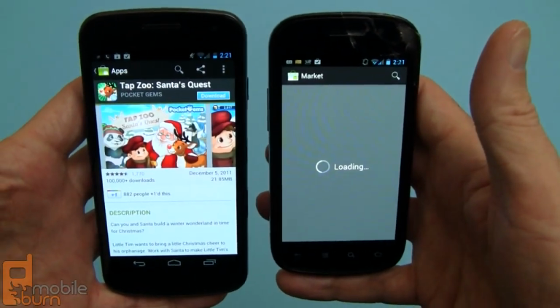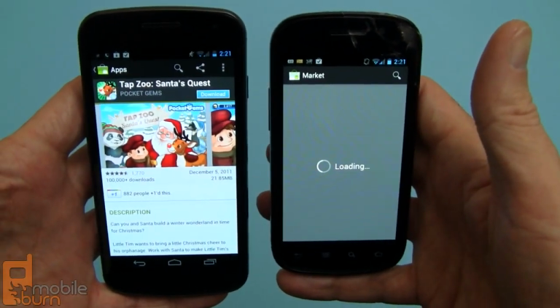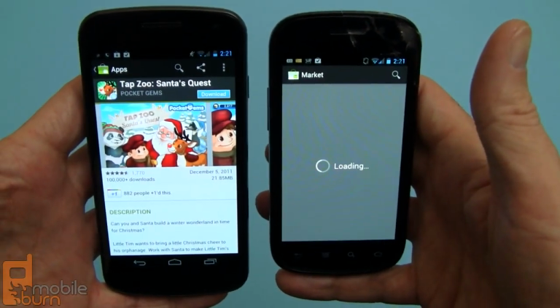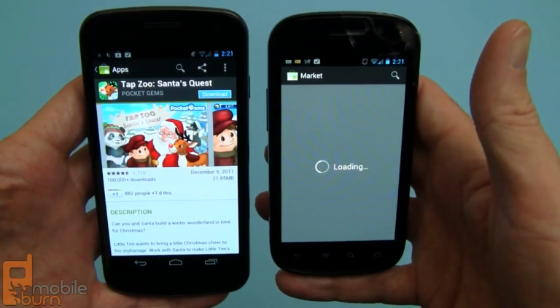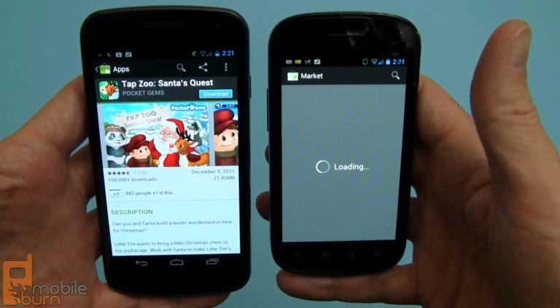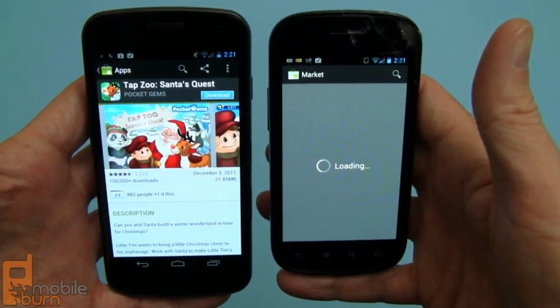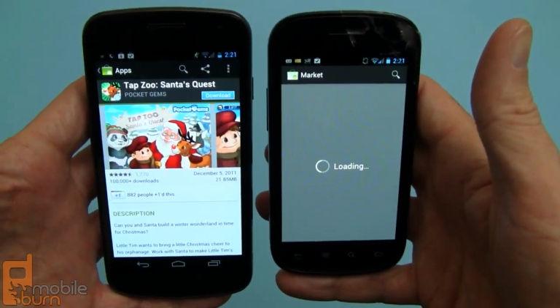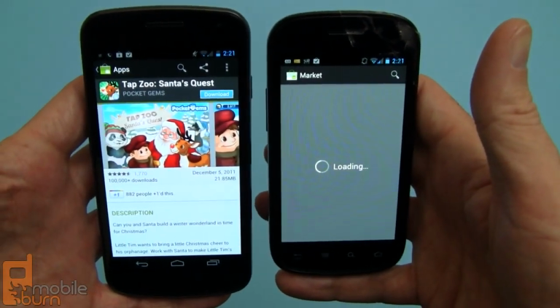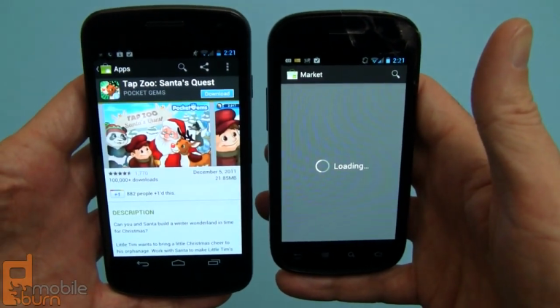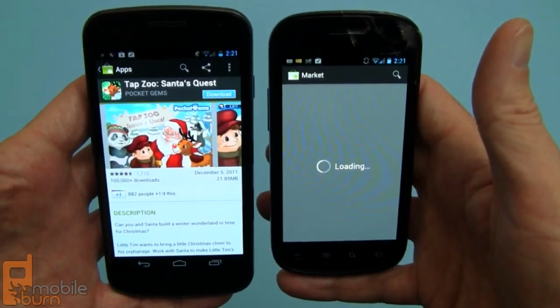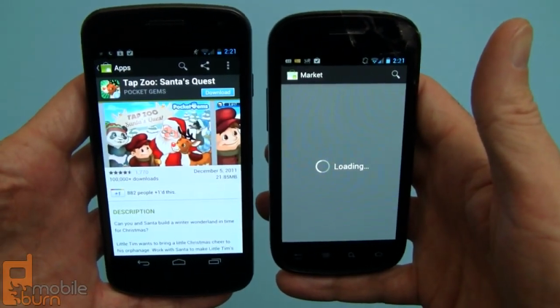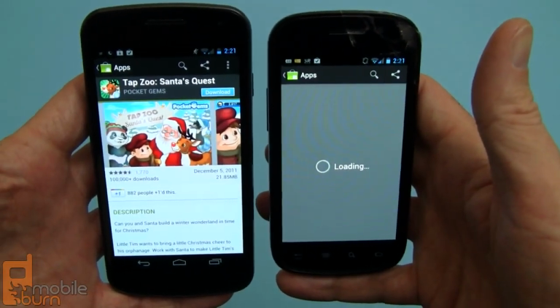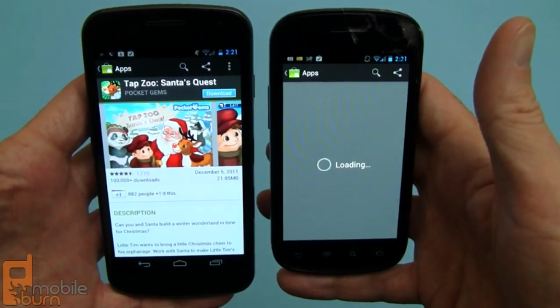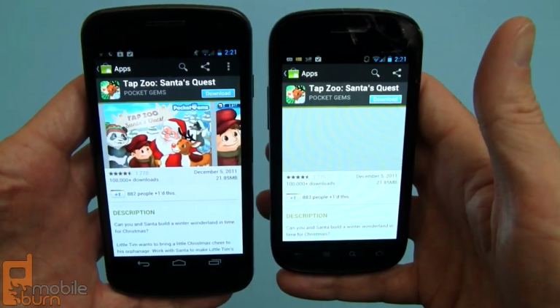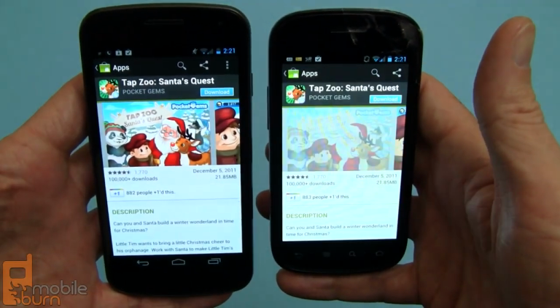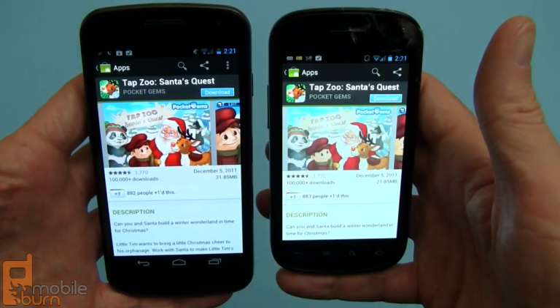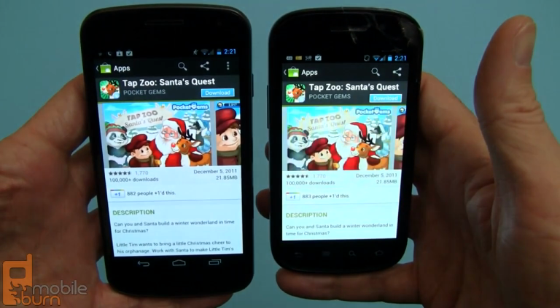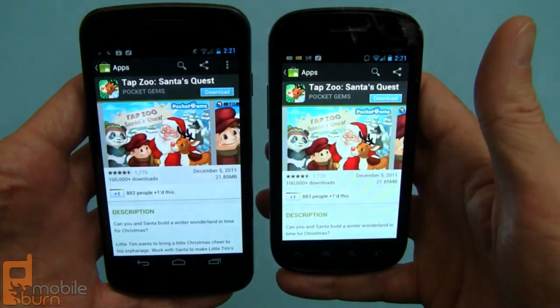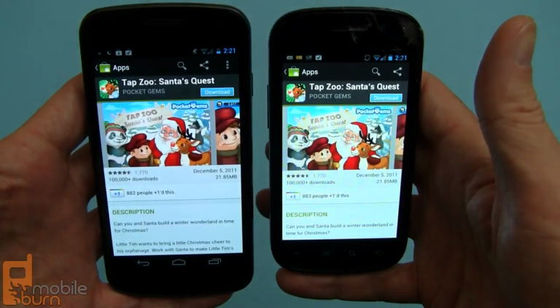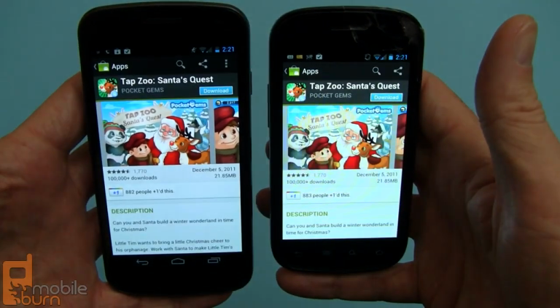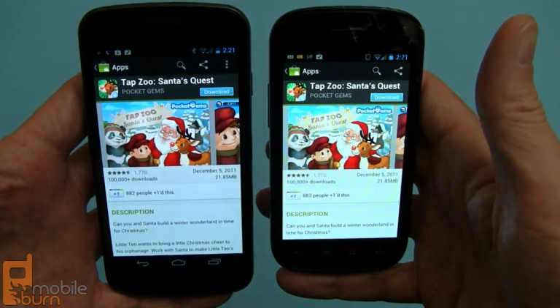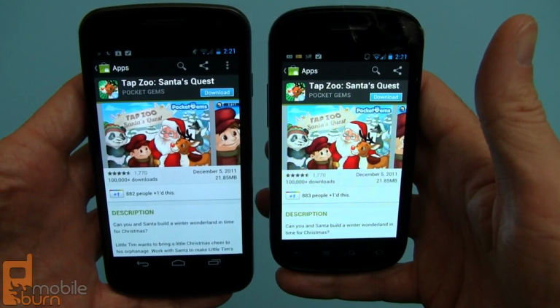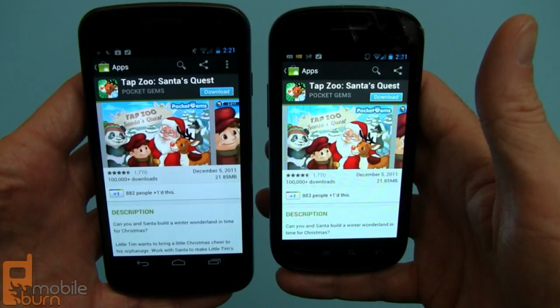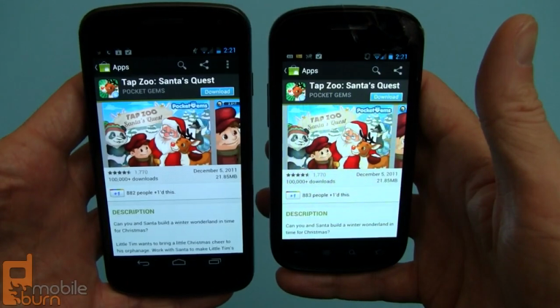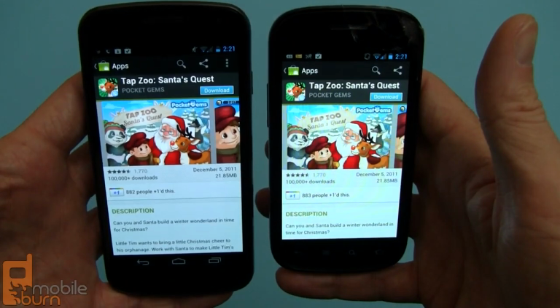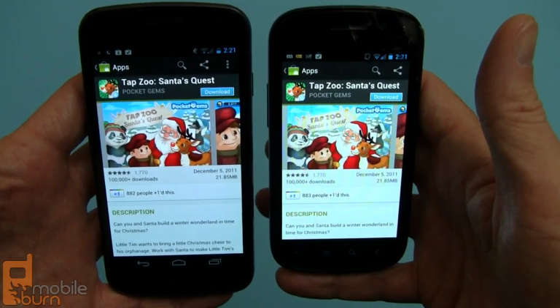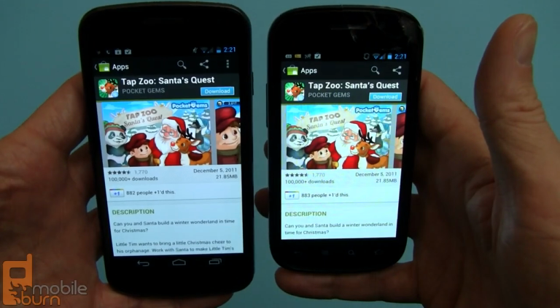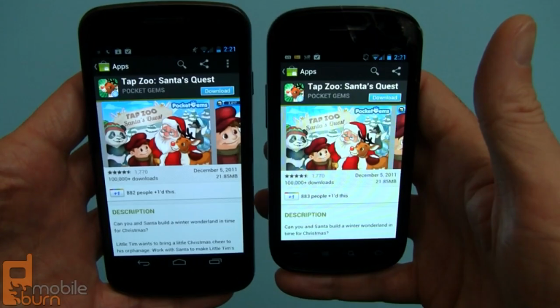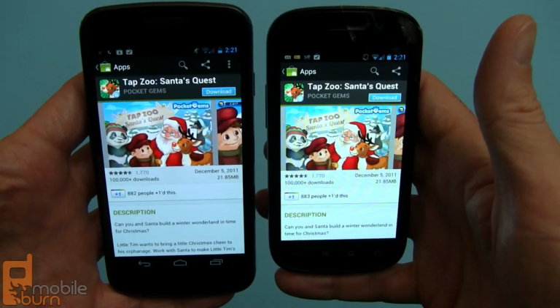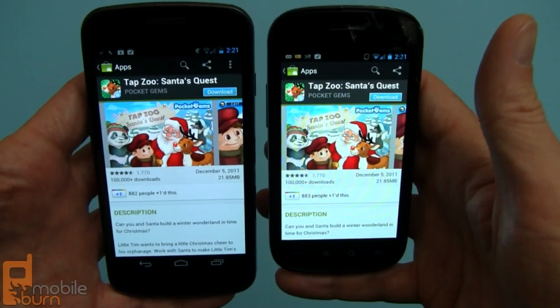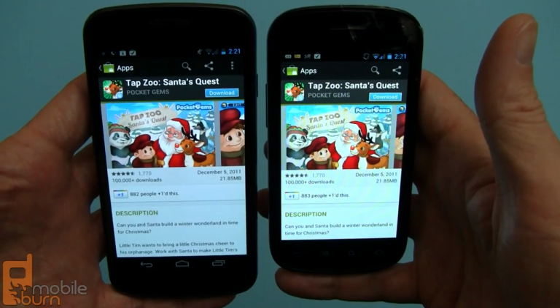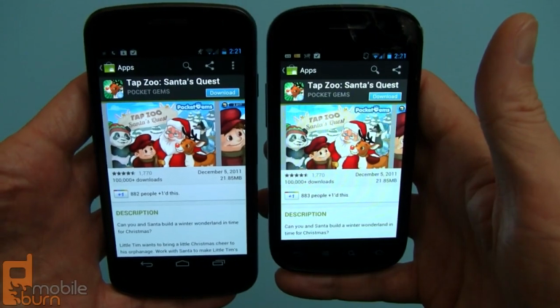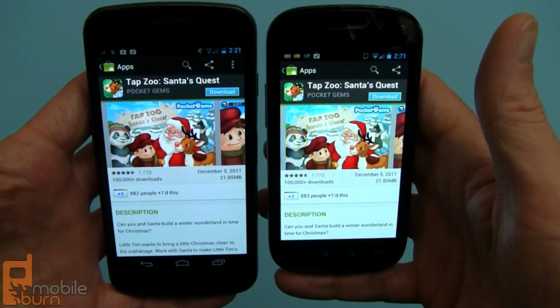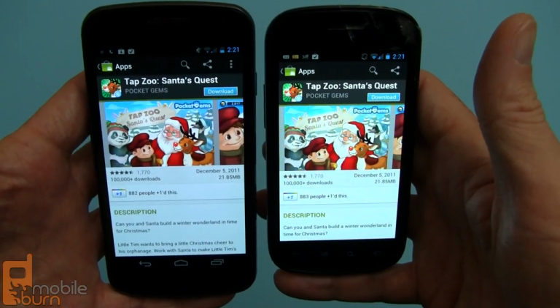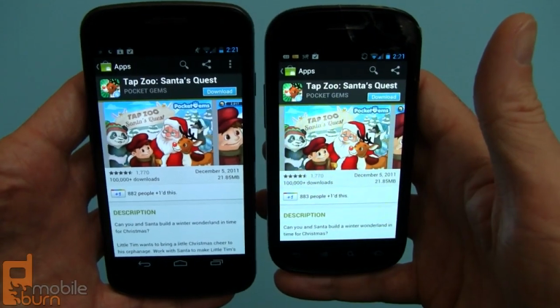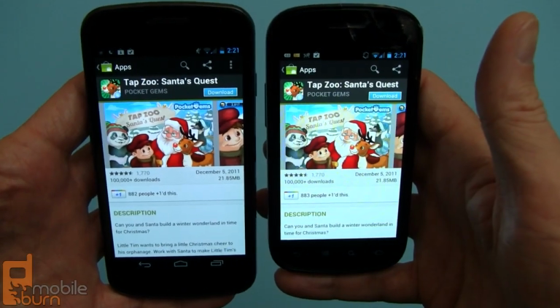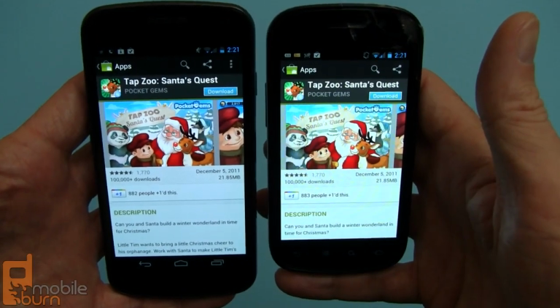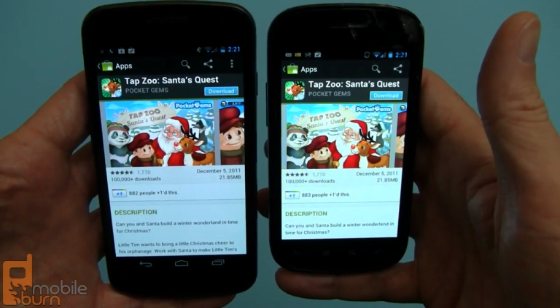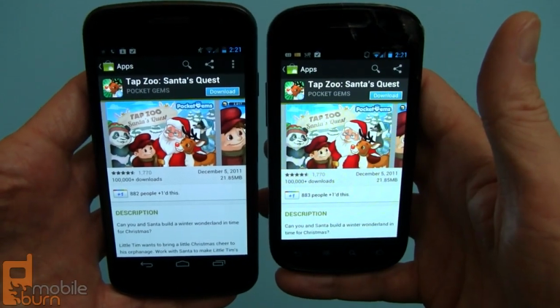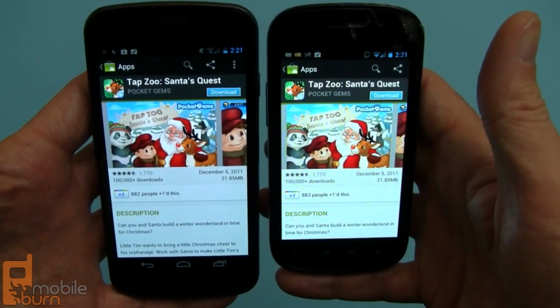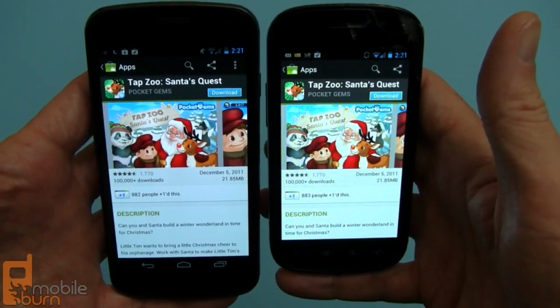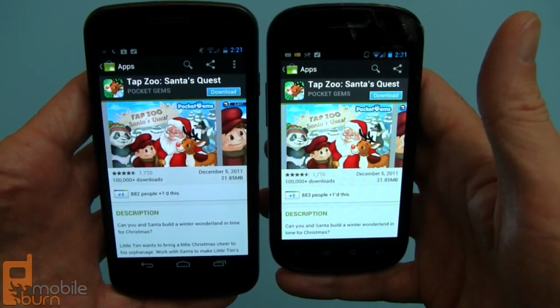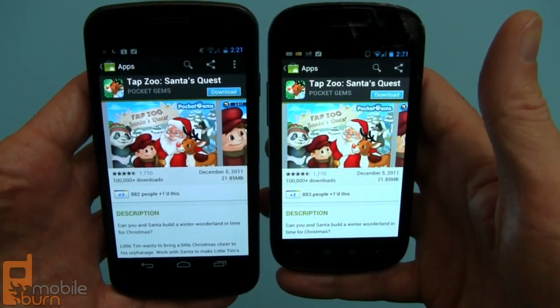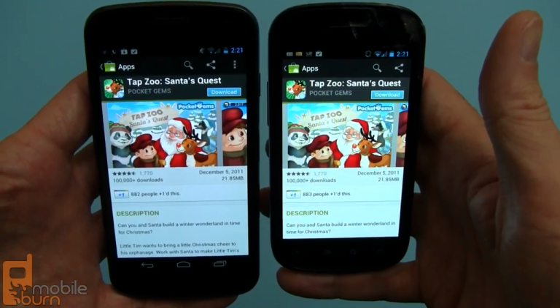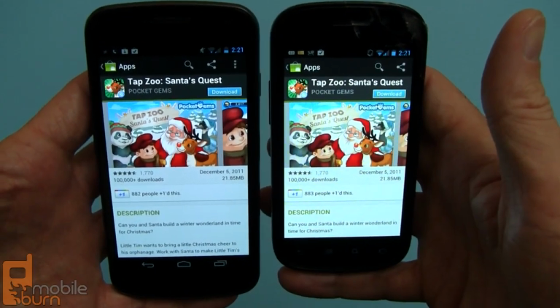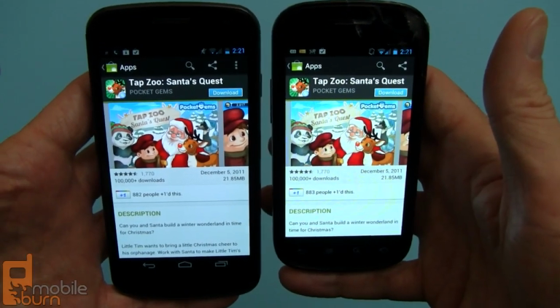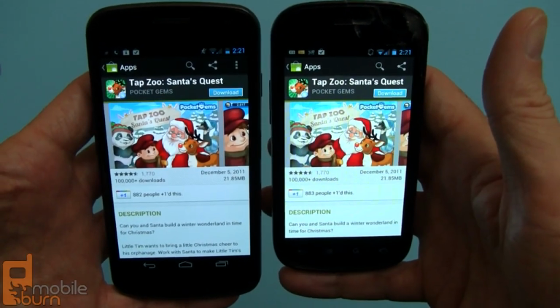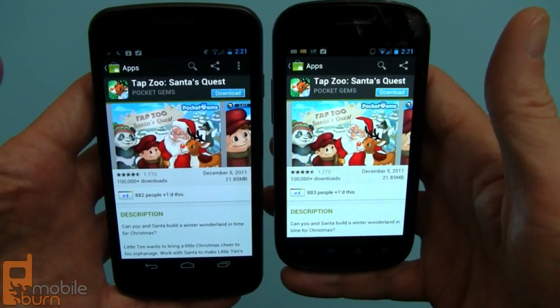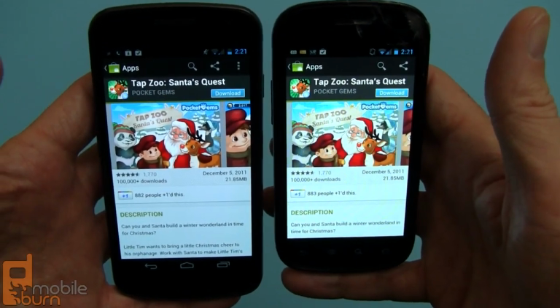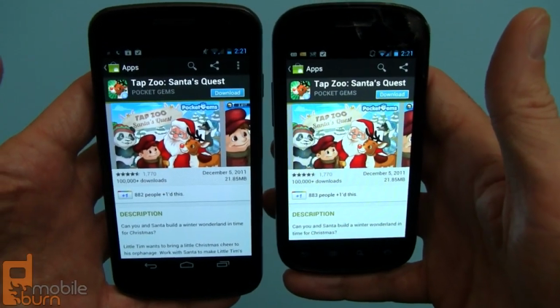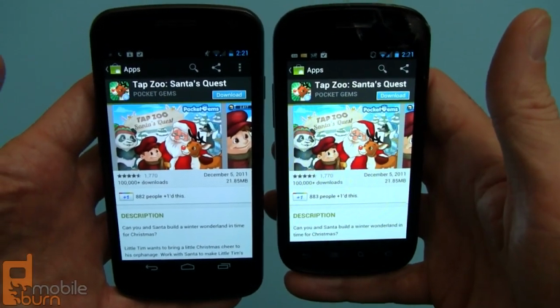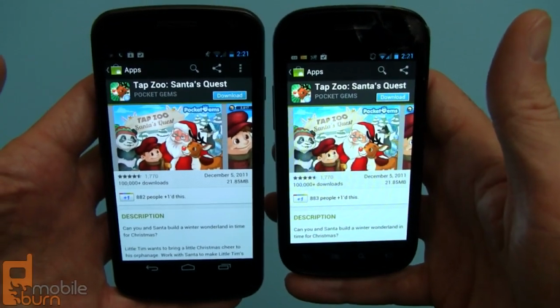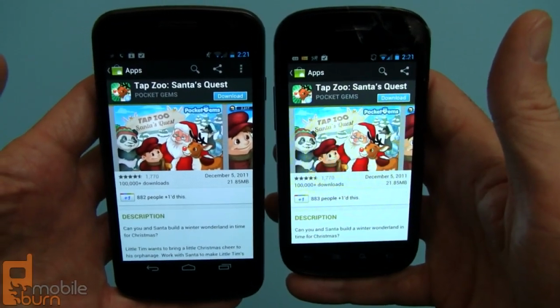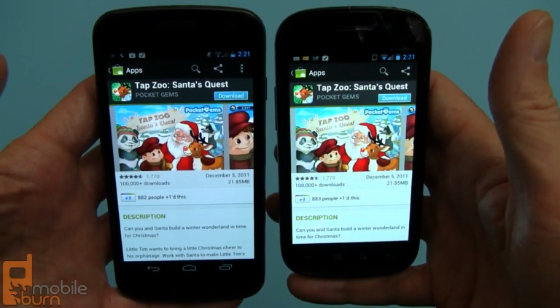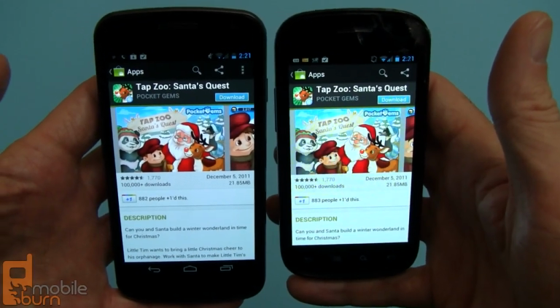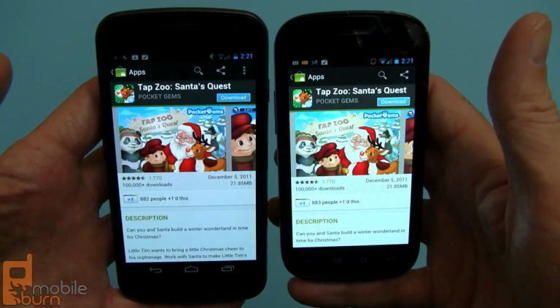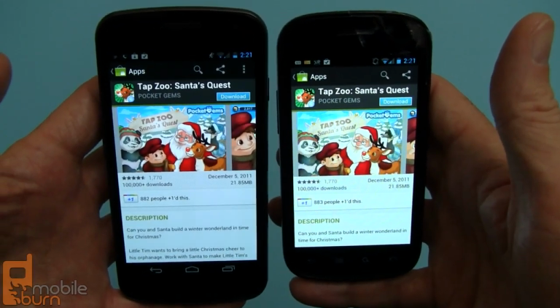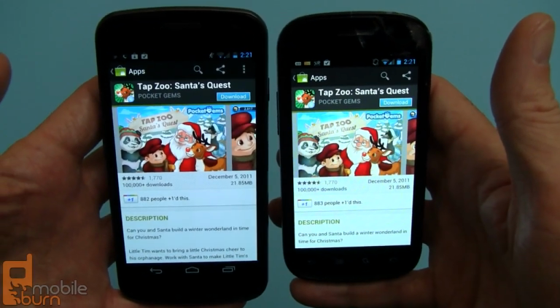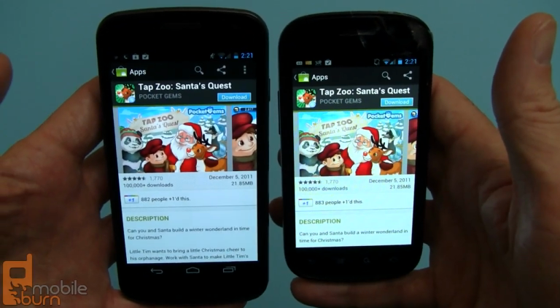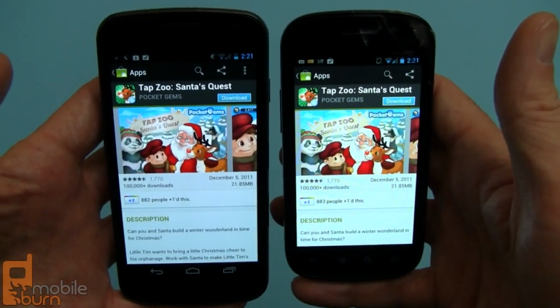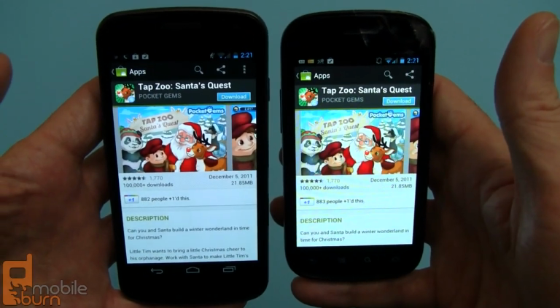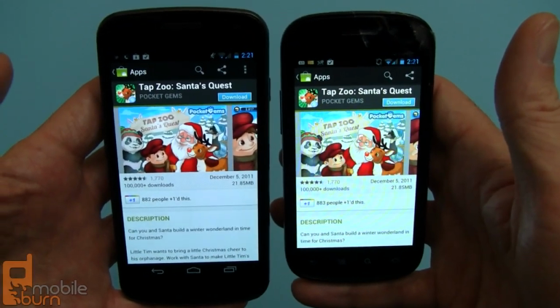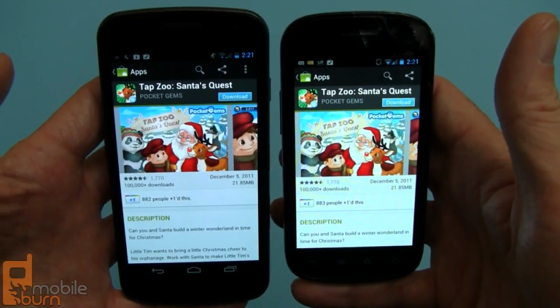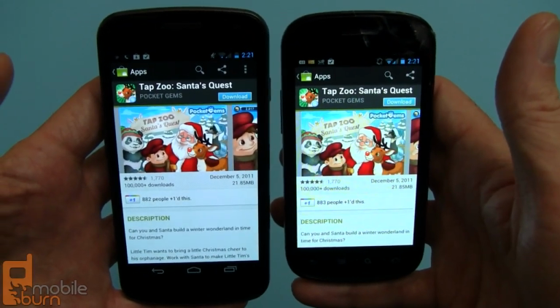This works with a lot of different things: contacts, applications, maps — a lot of things like that. You'll find it works pretty well.